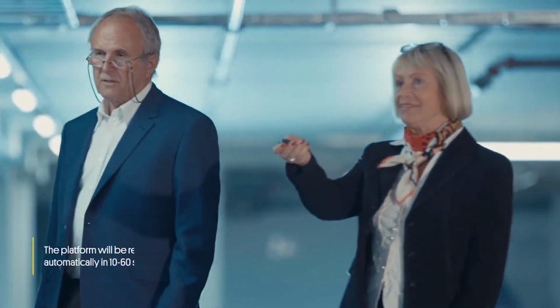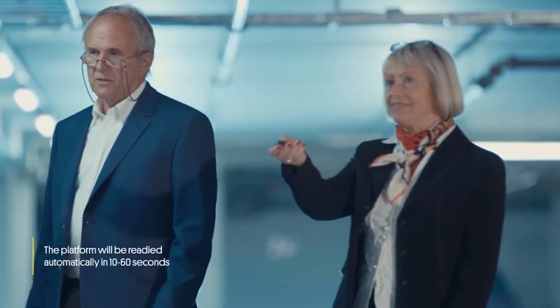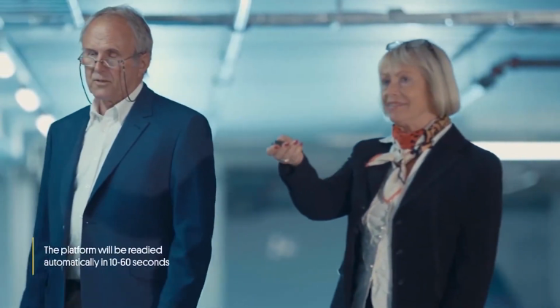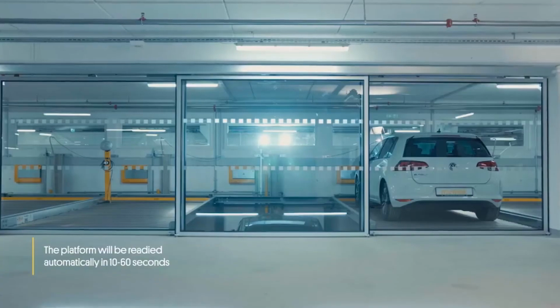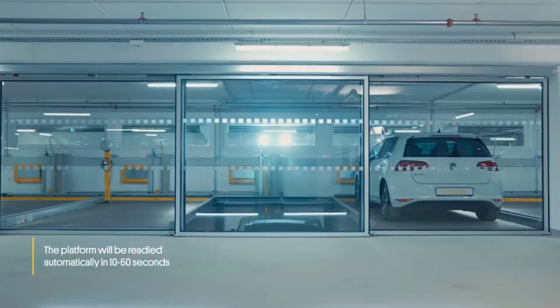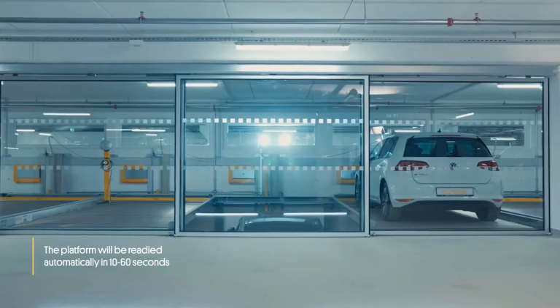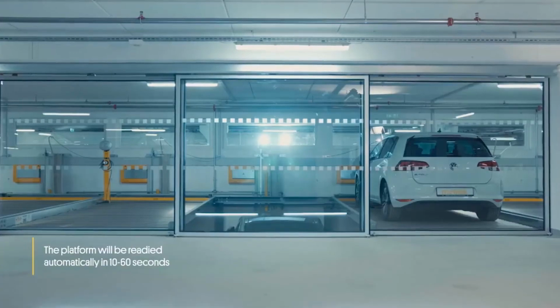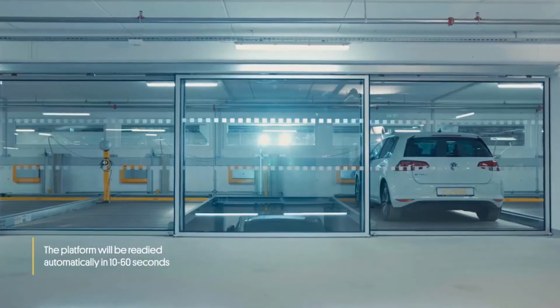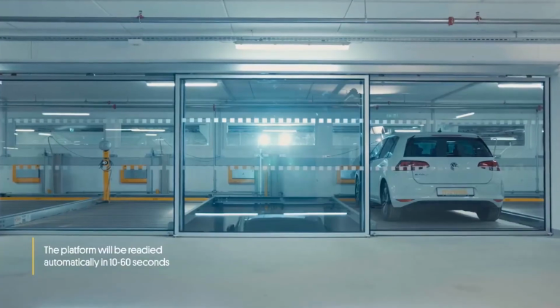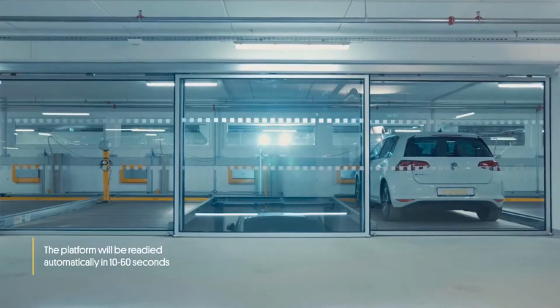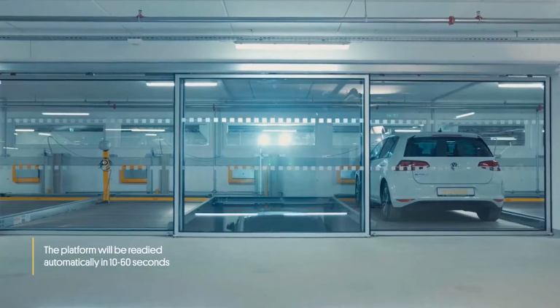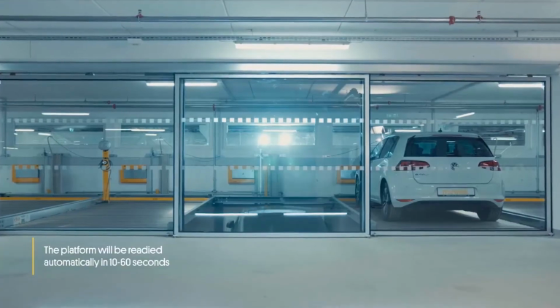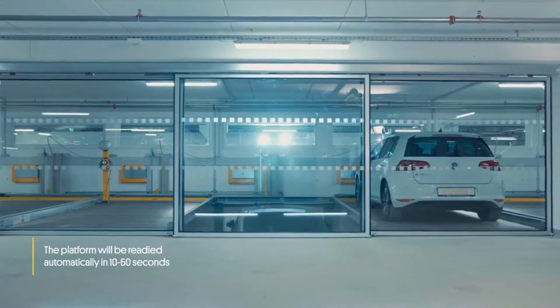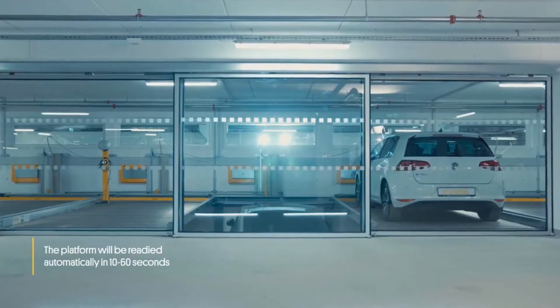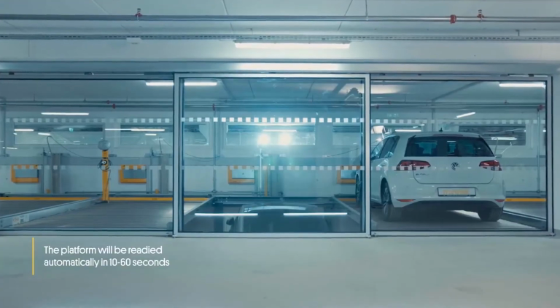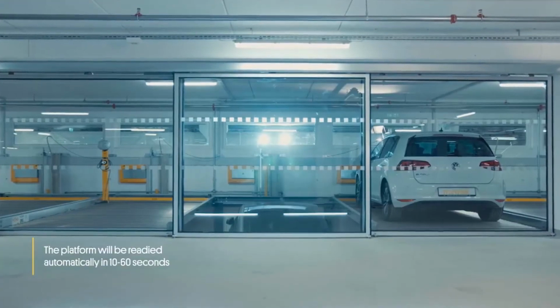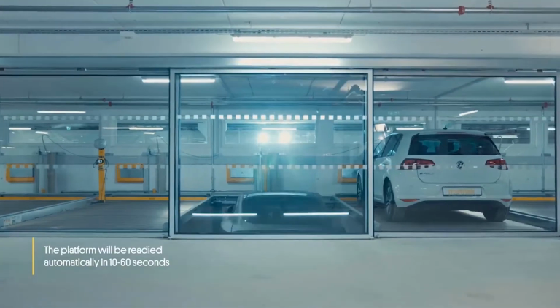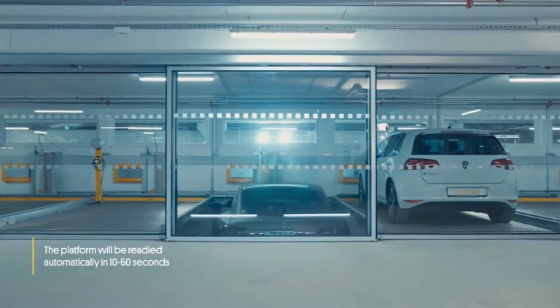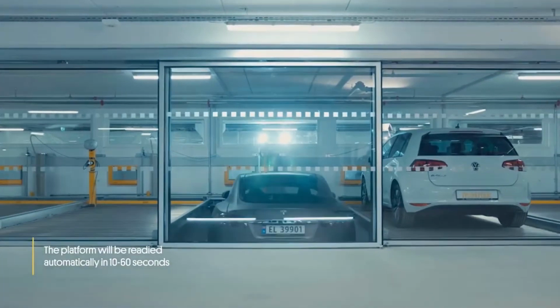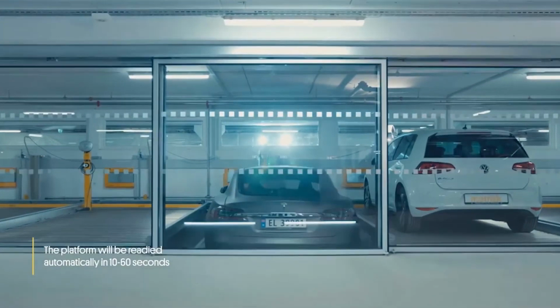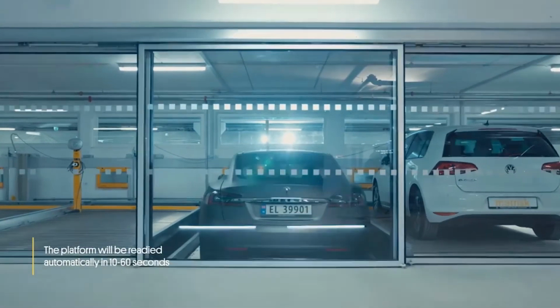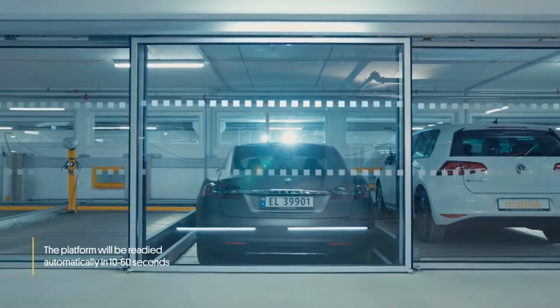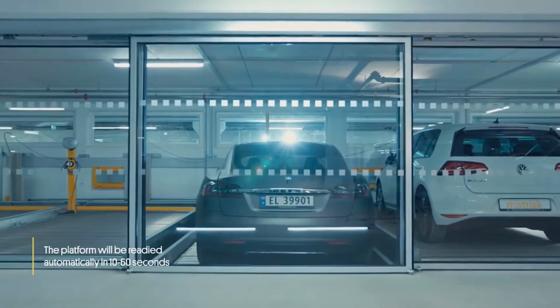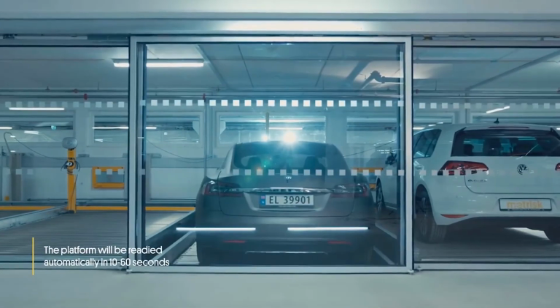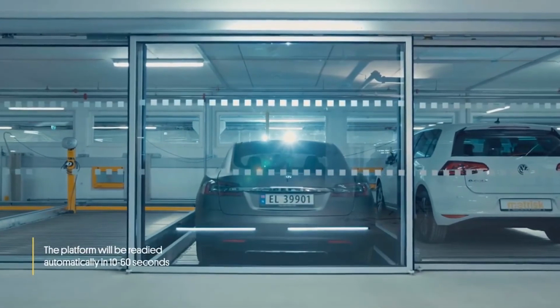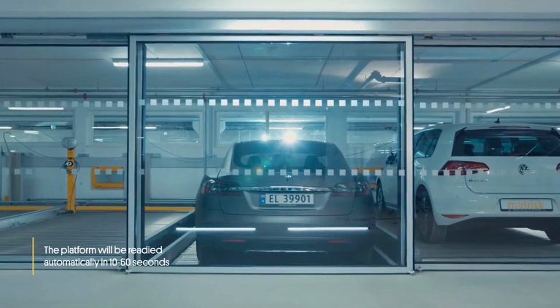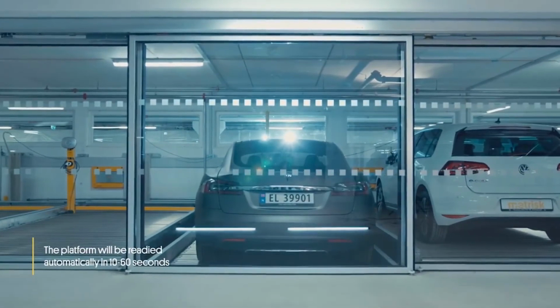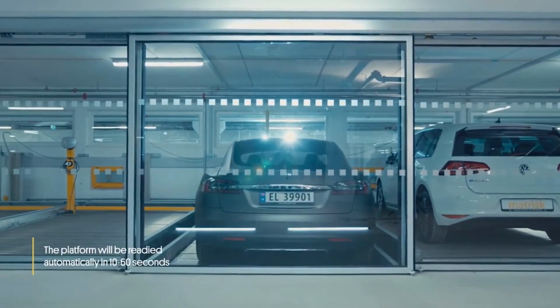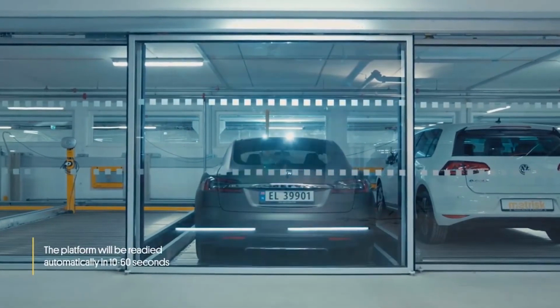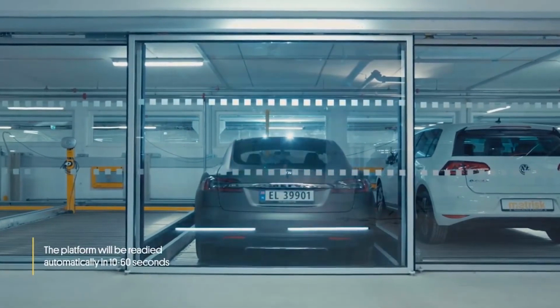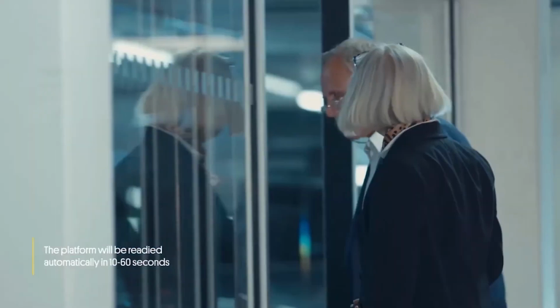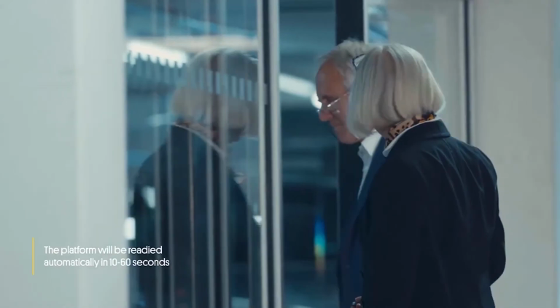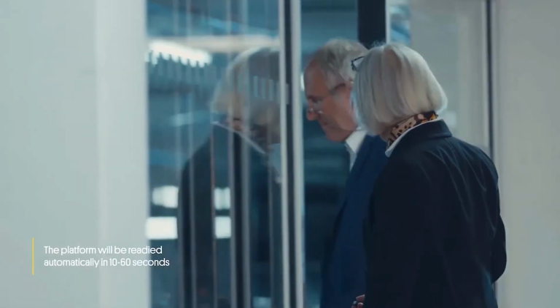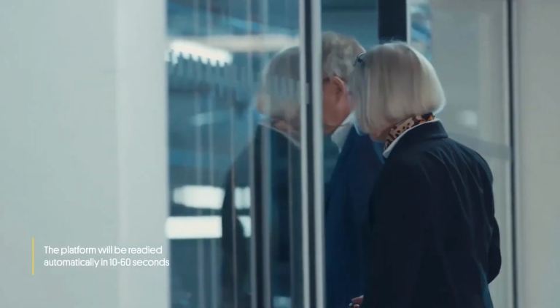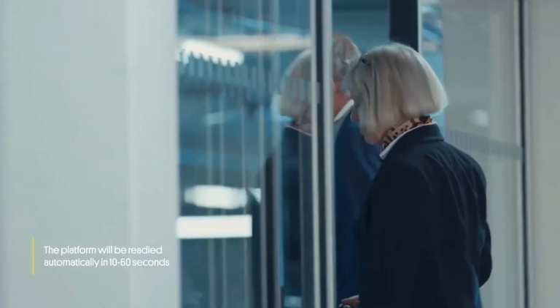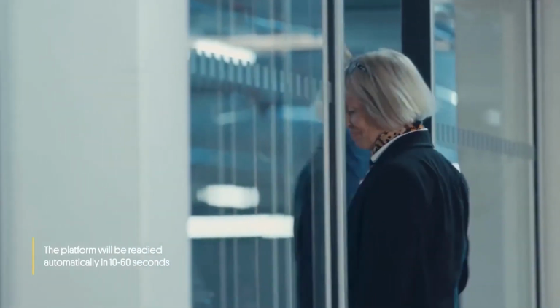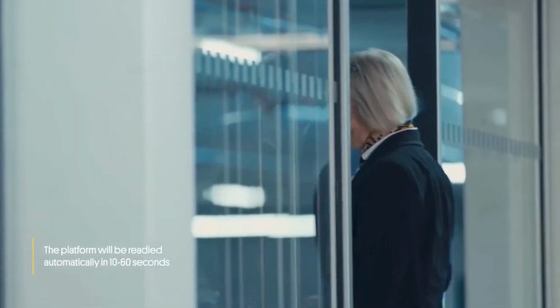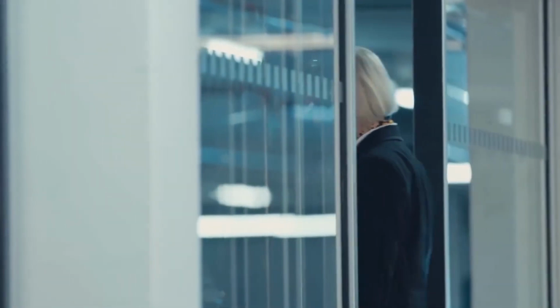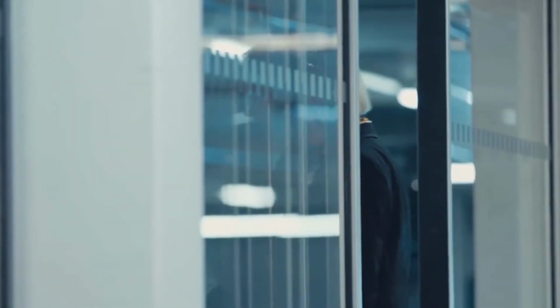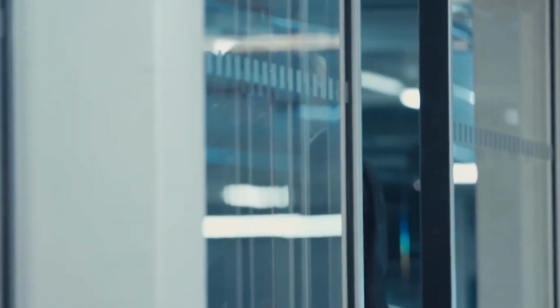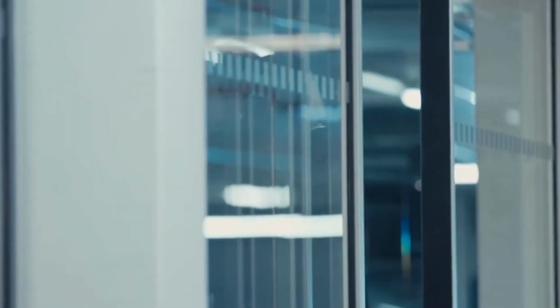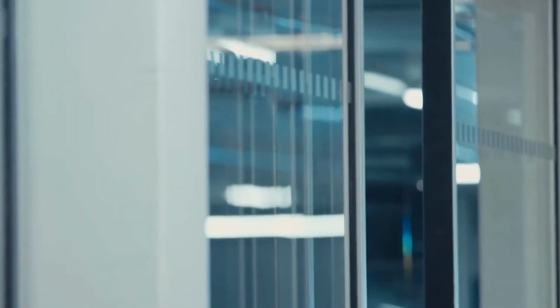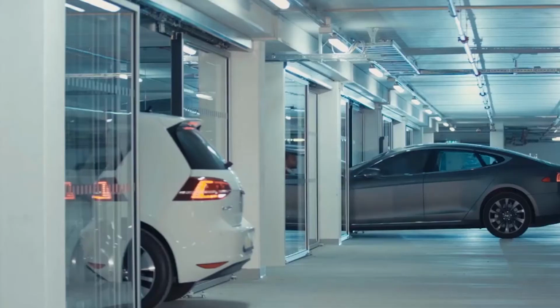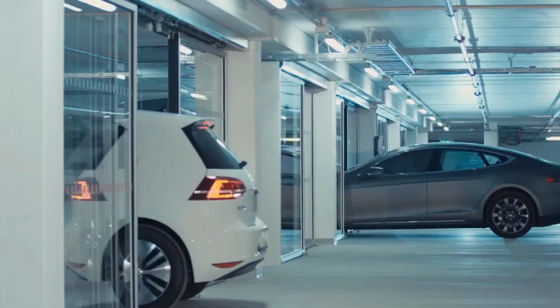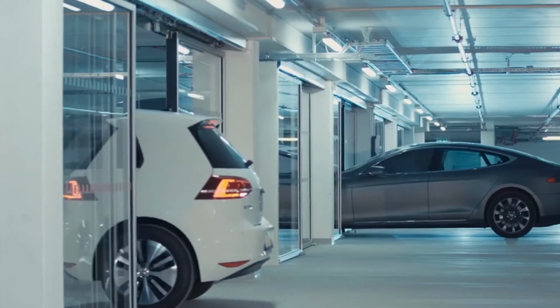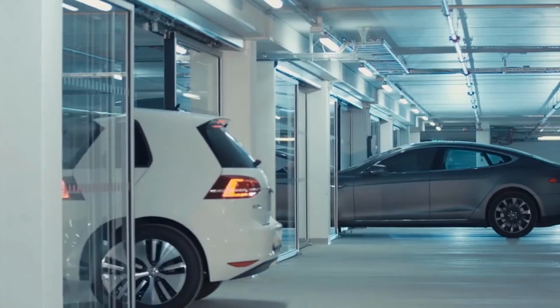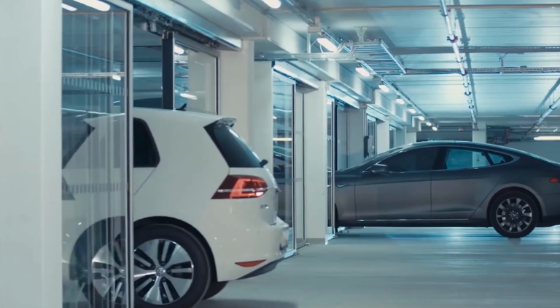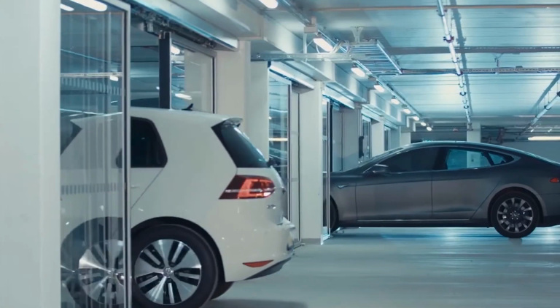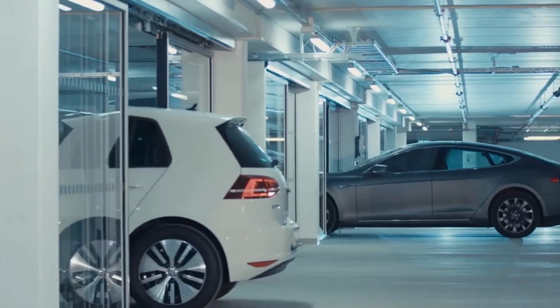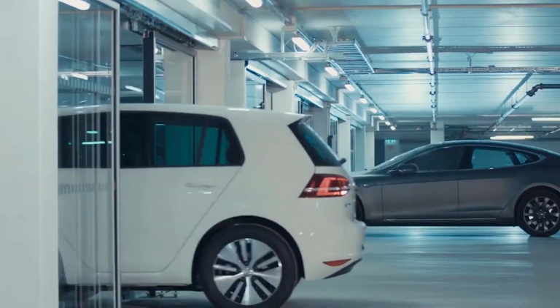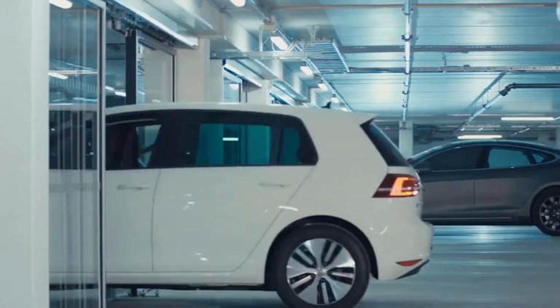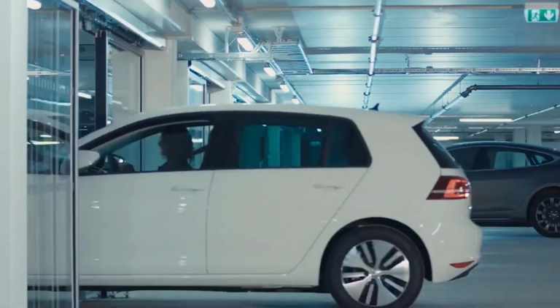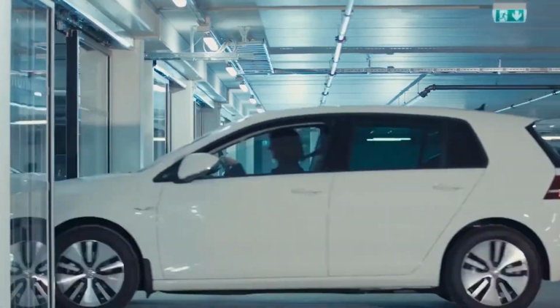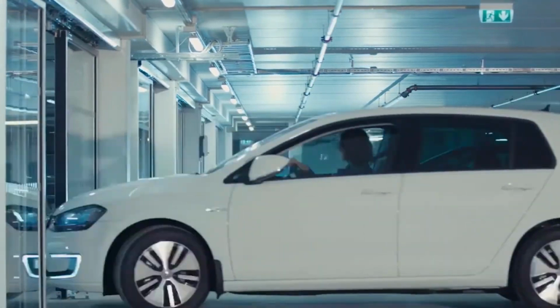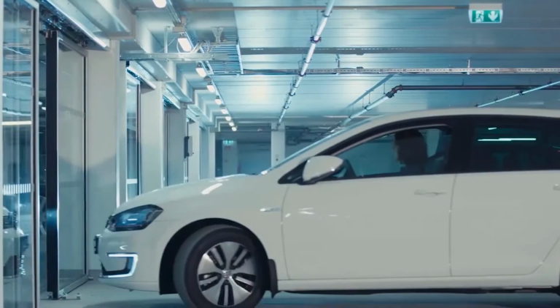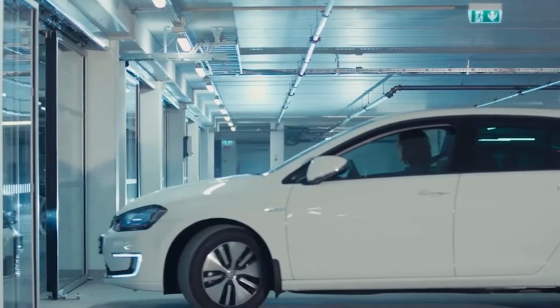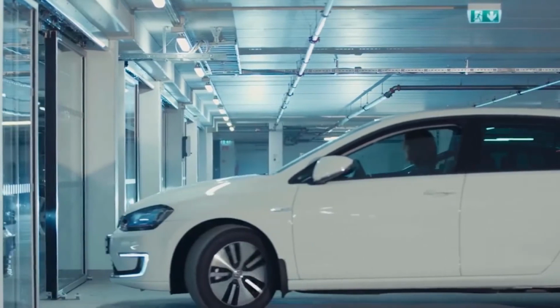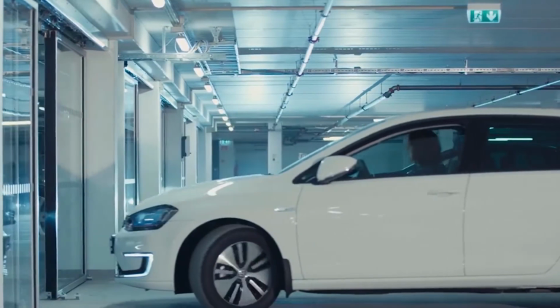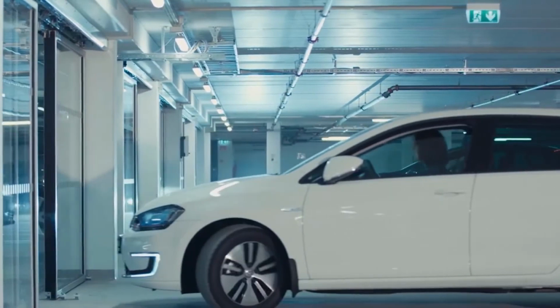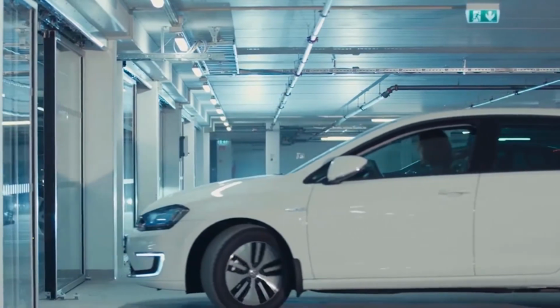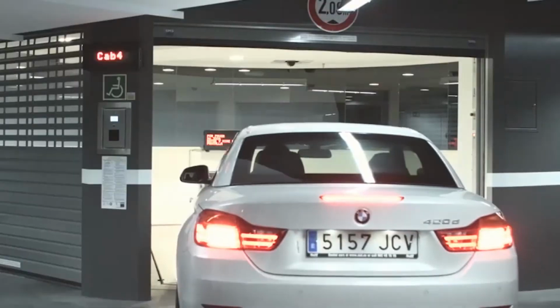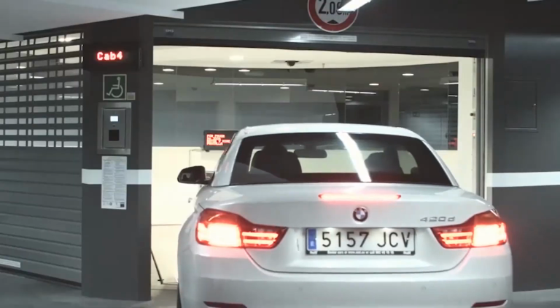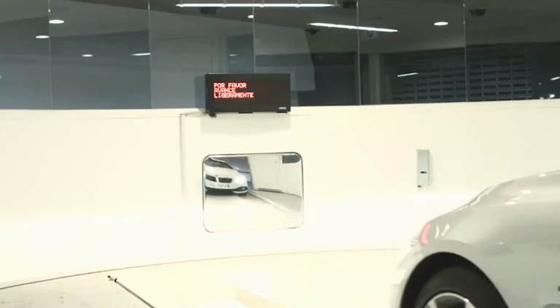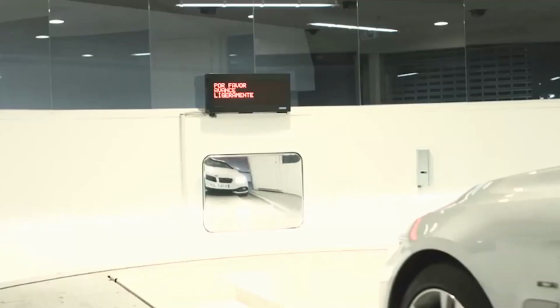For more information about automated parking and its impact on sustainability, be sure to subscribe to our channel. Thanks for watching.